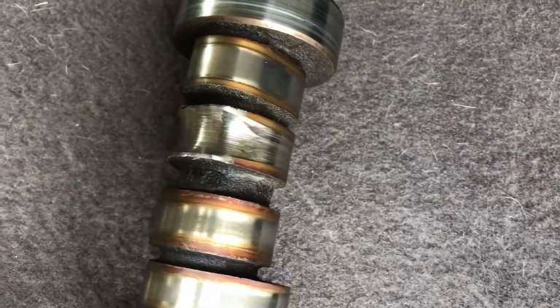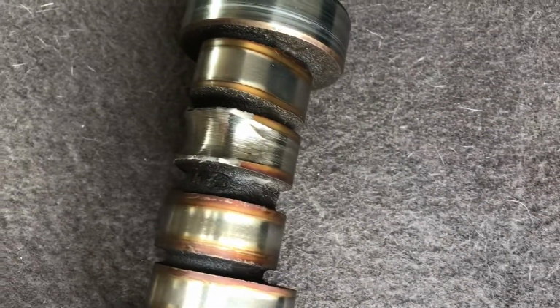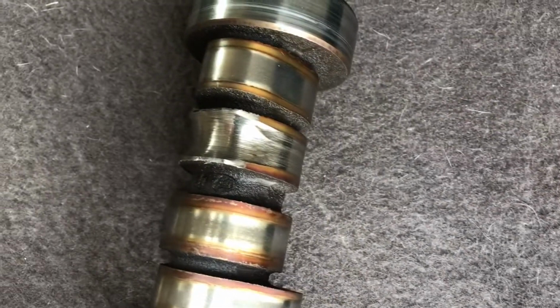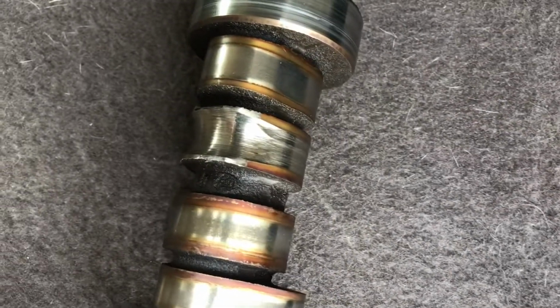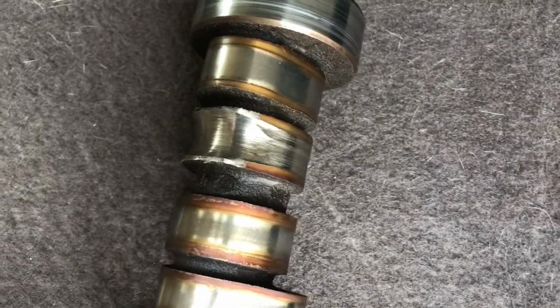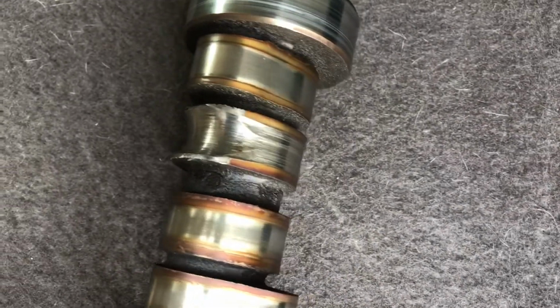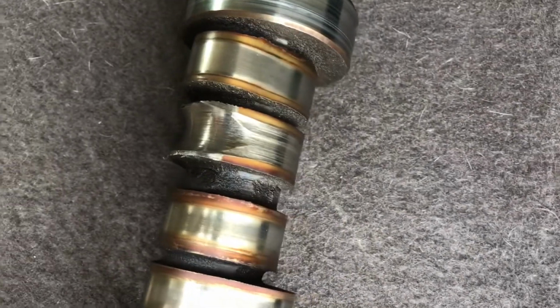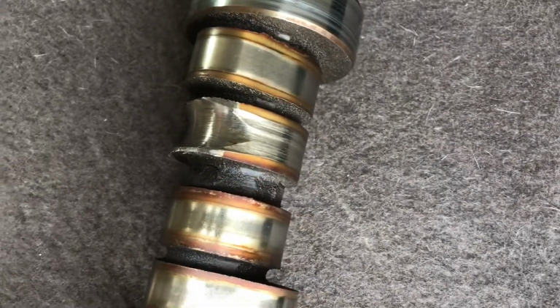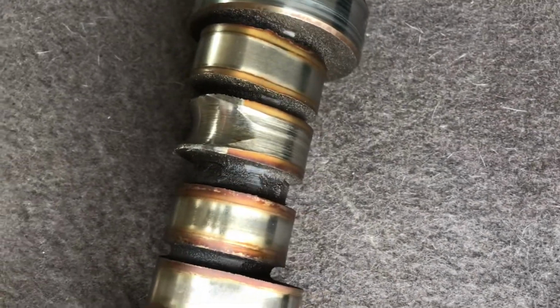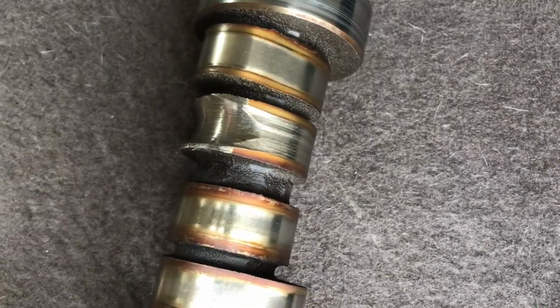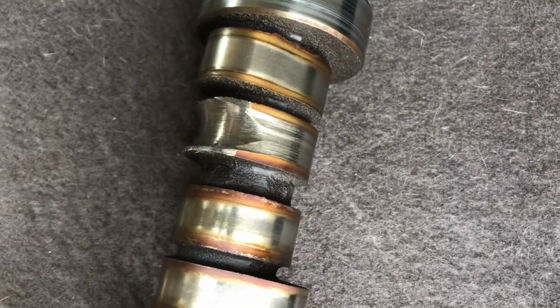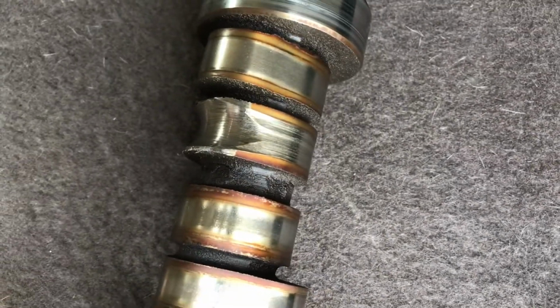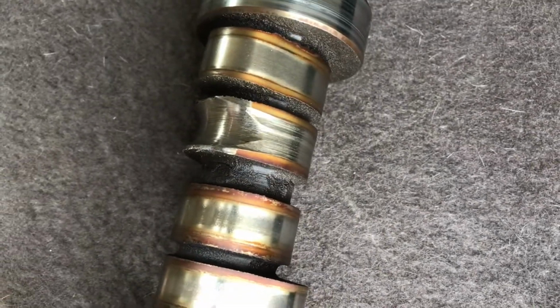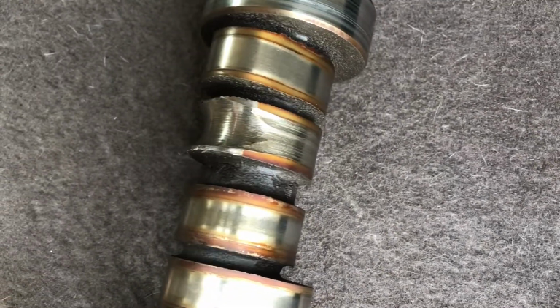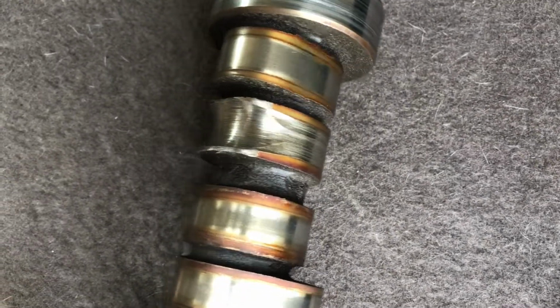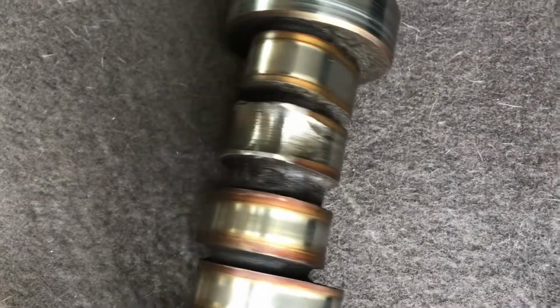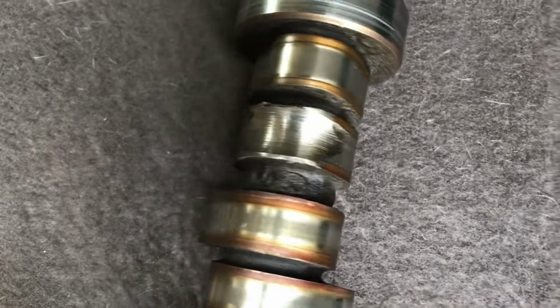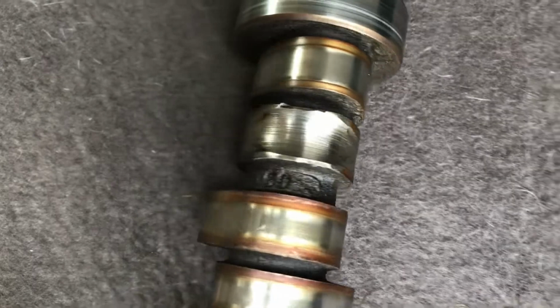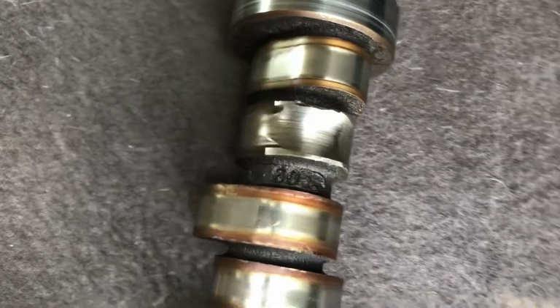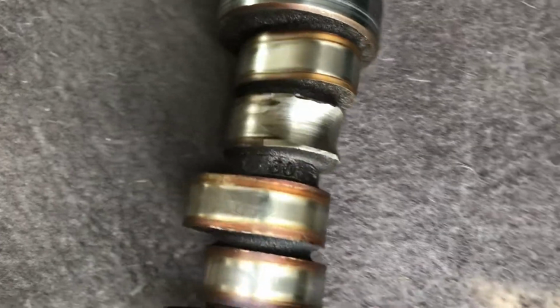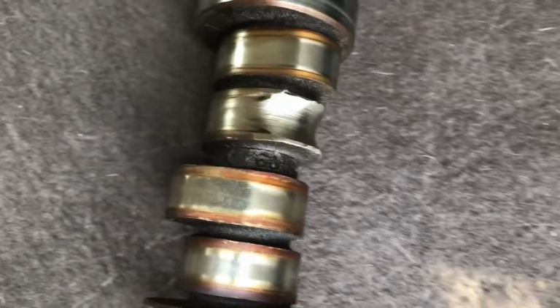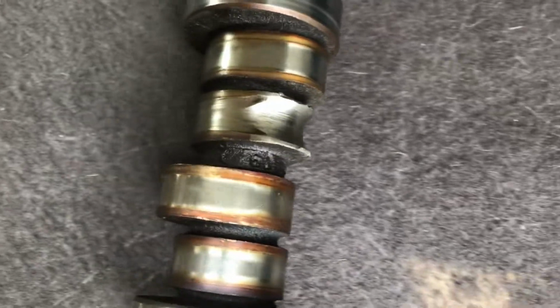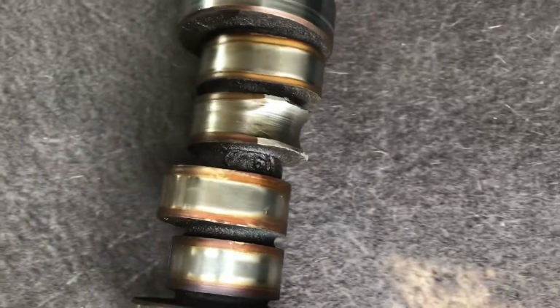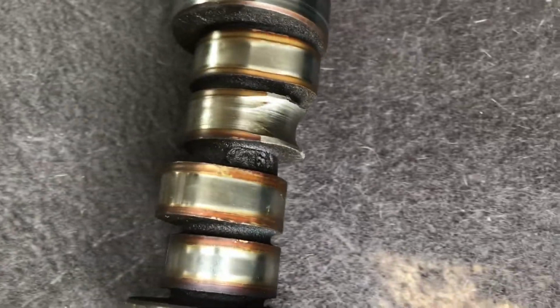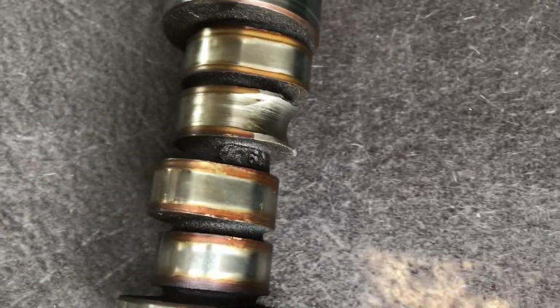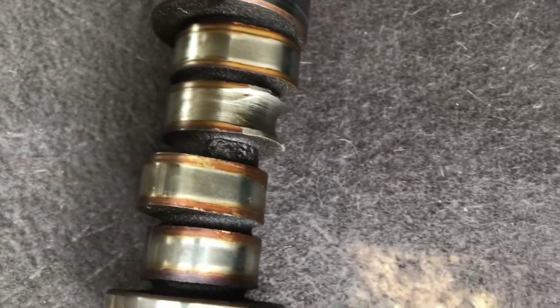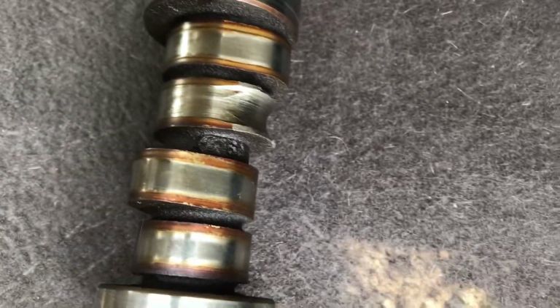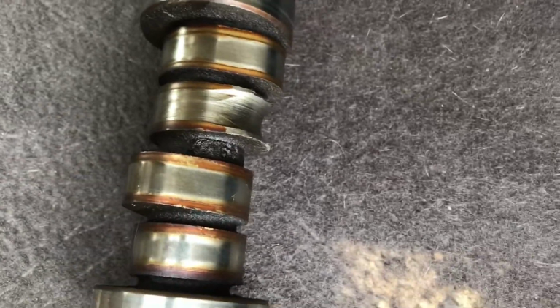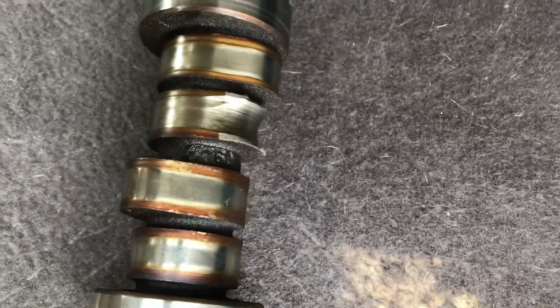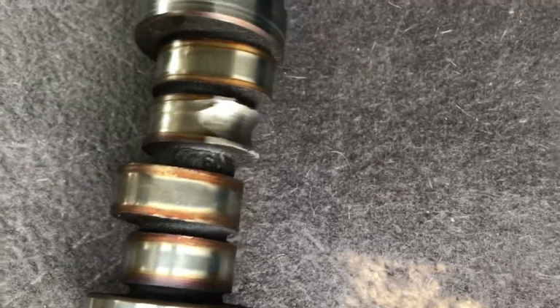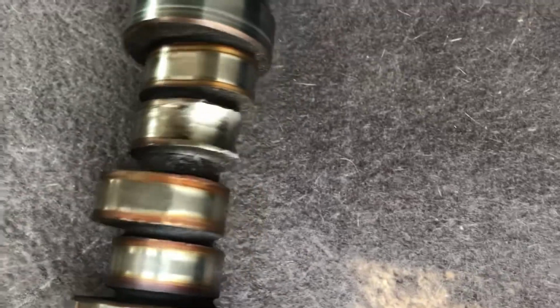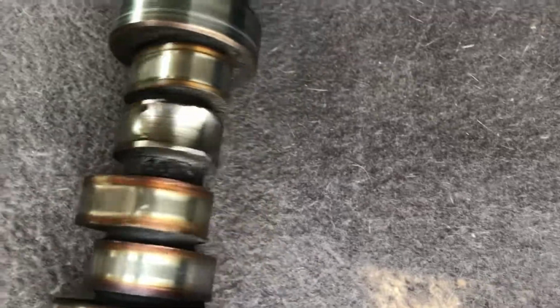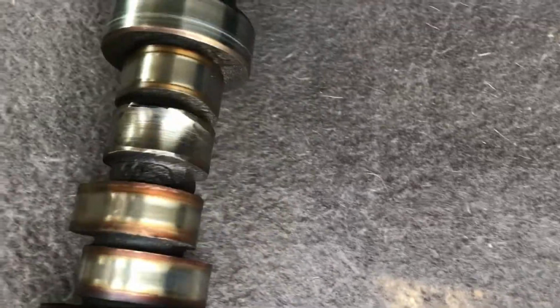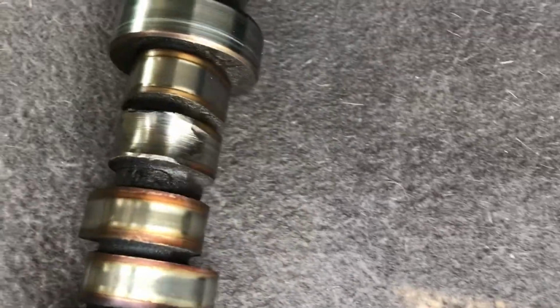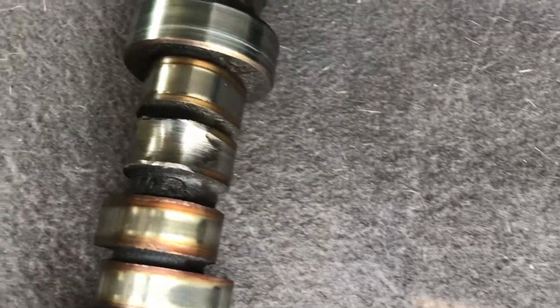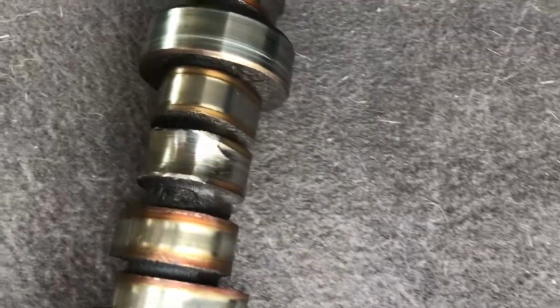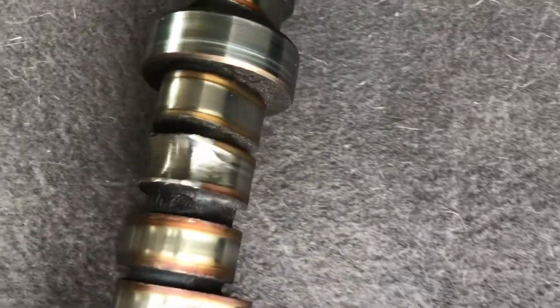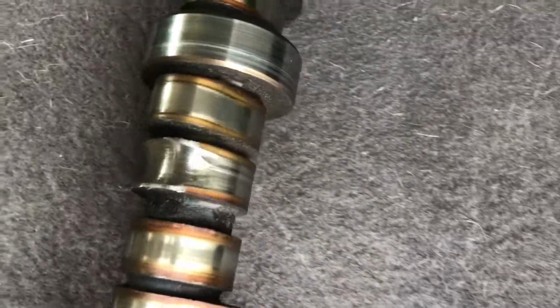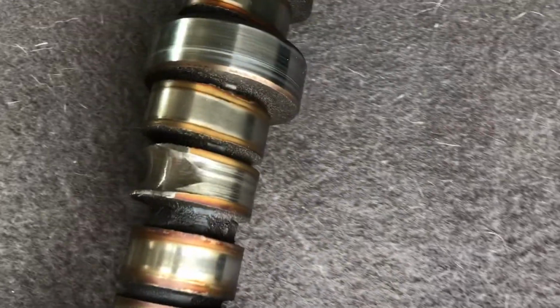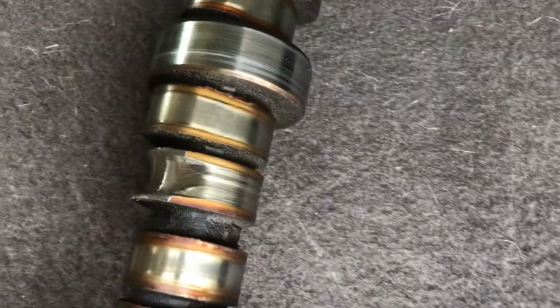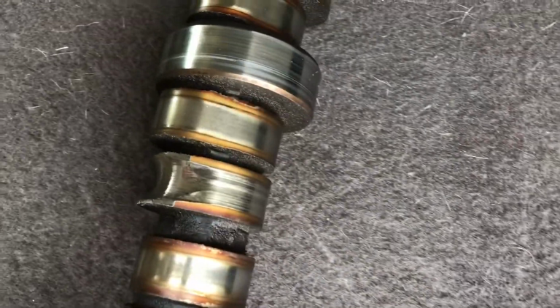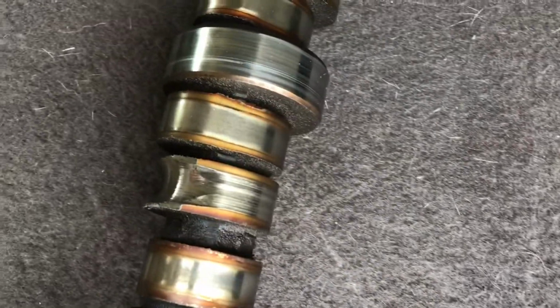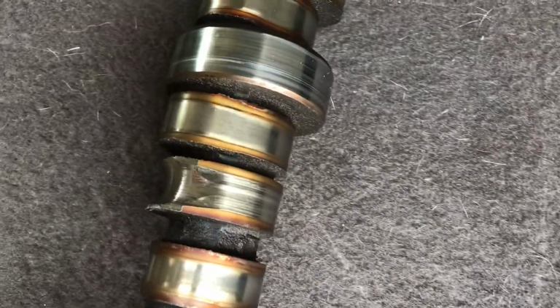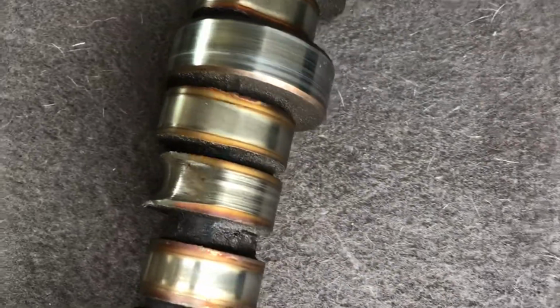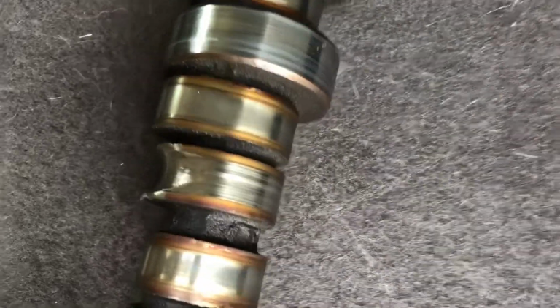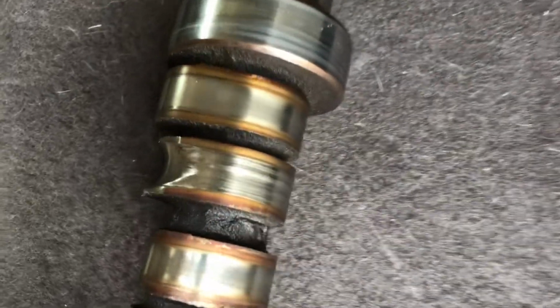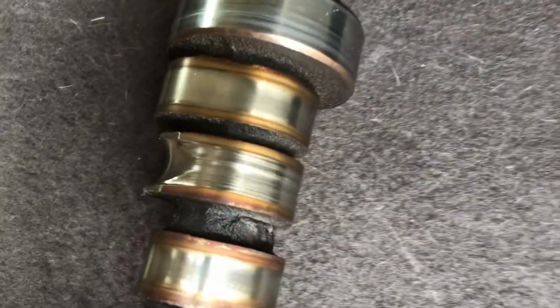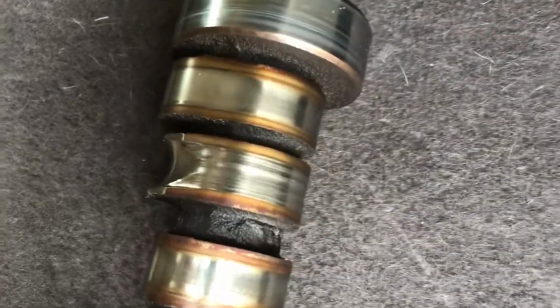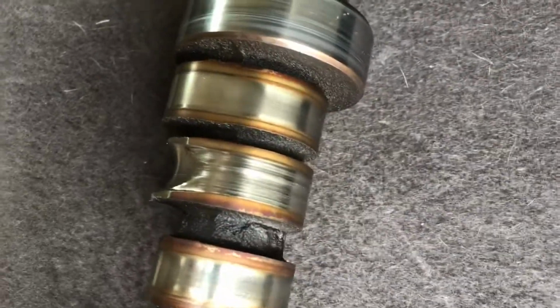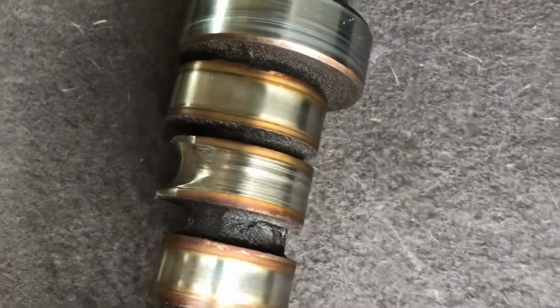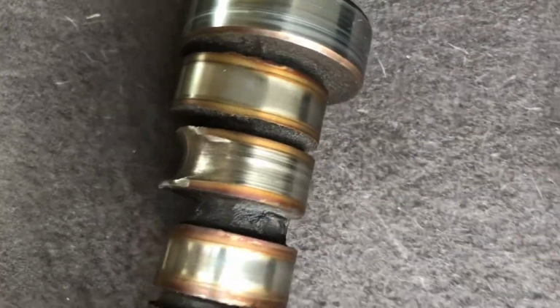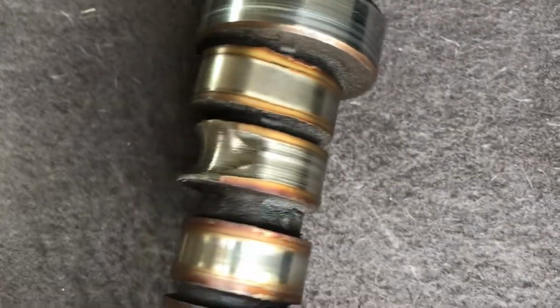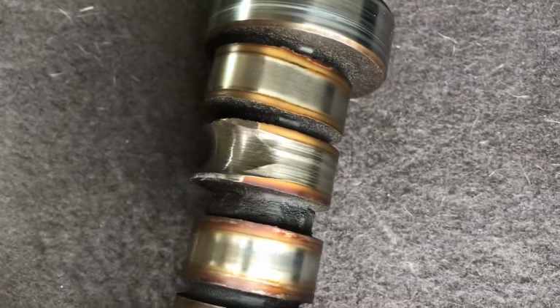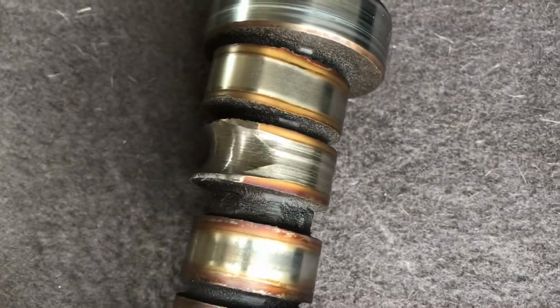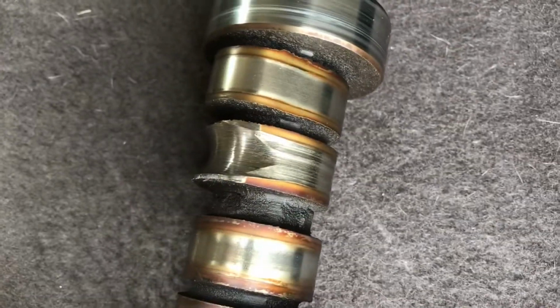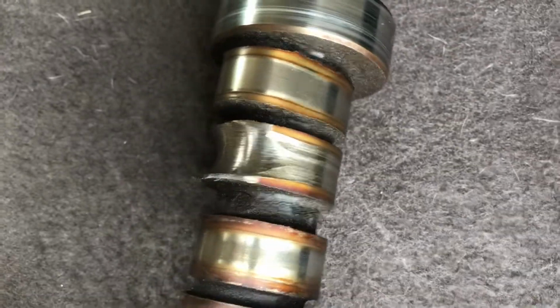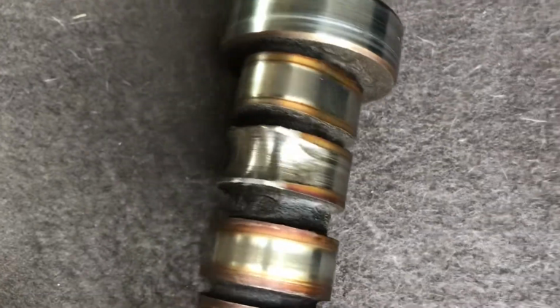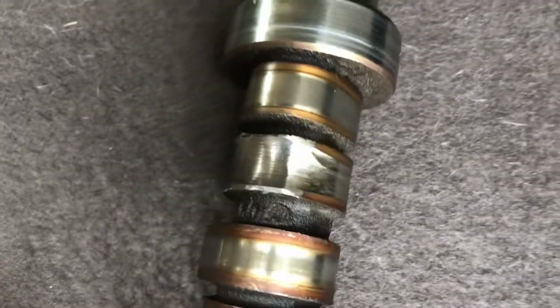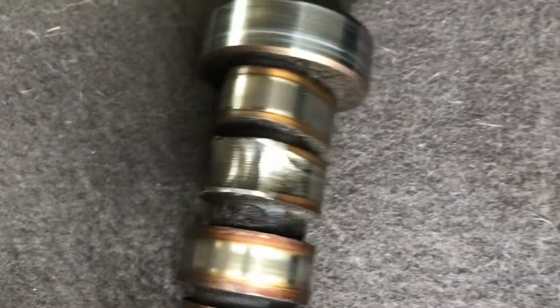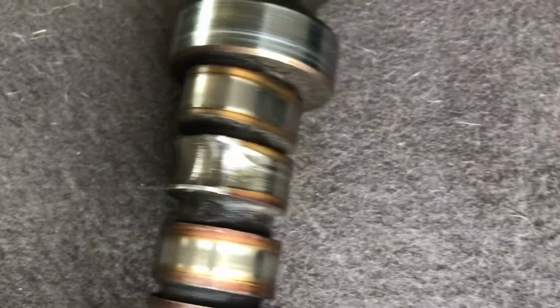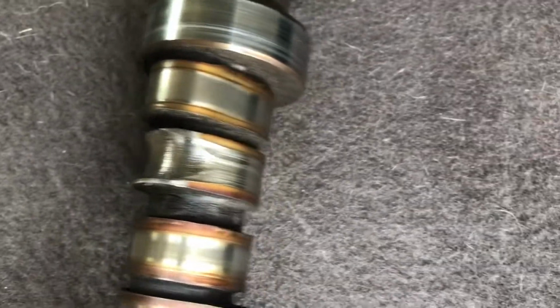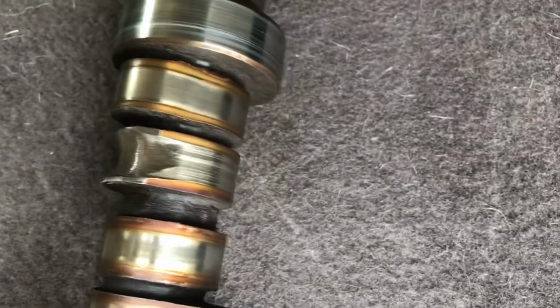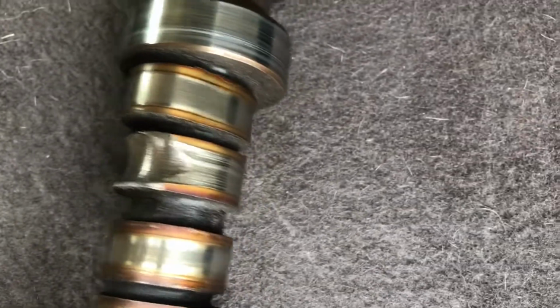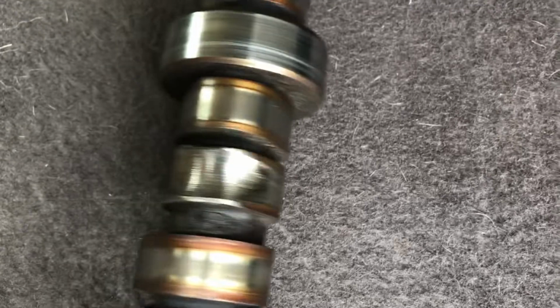I got a new oil pan, just in case it had shavings — I'm pretty sure it did. But that looks really bad.